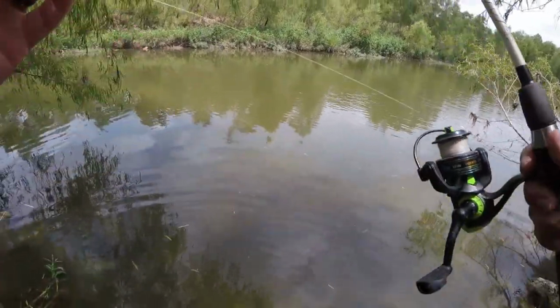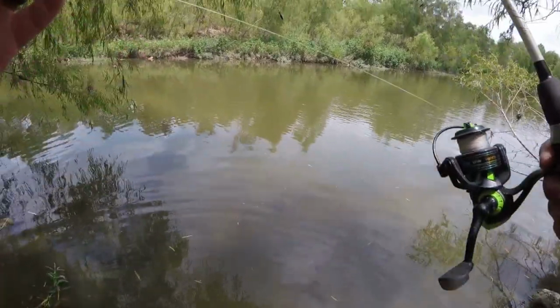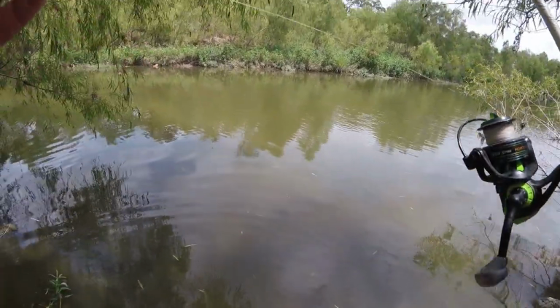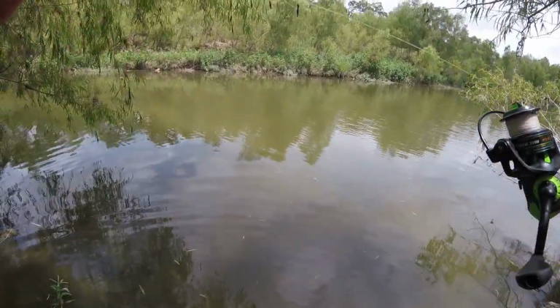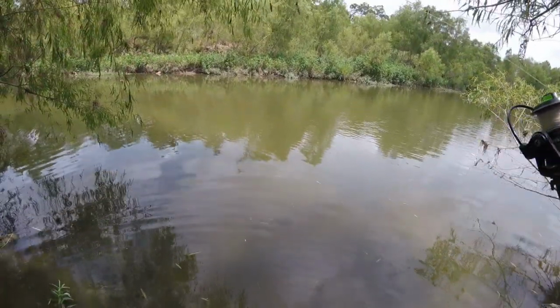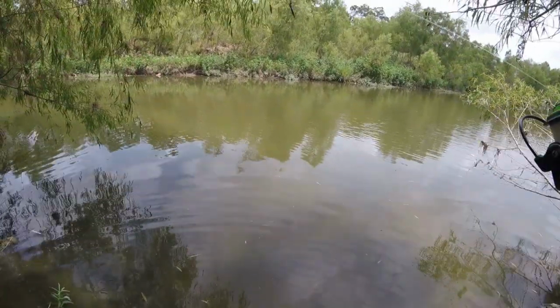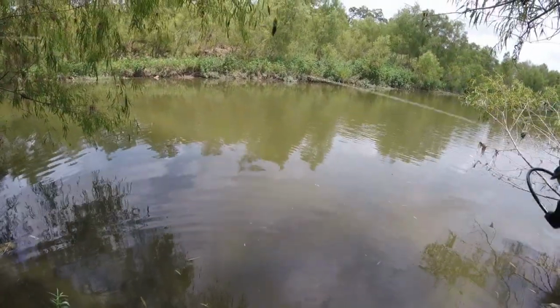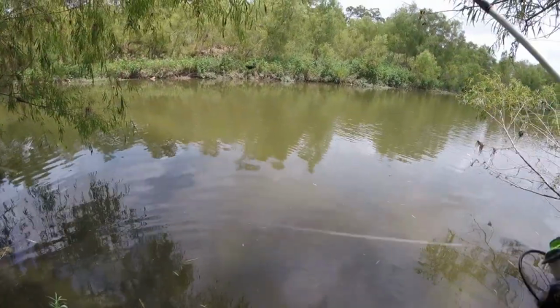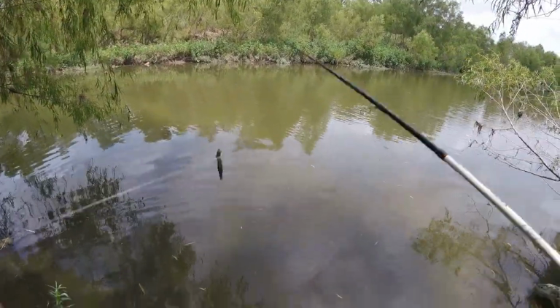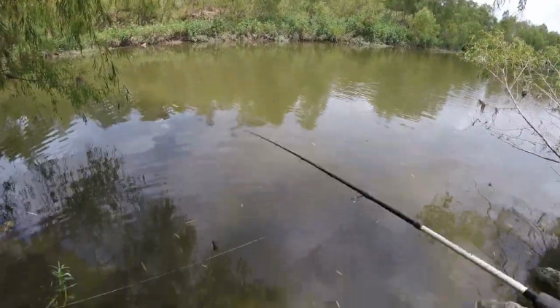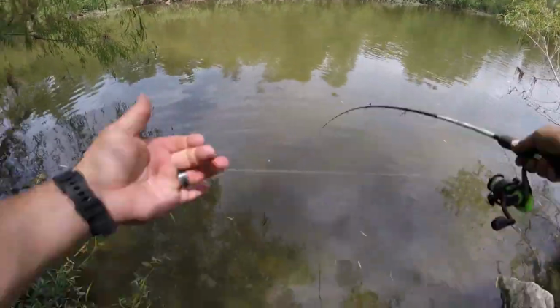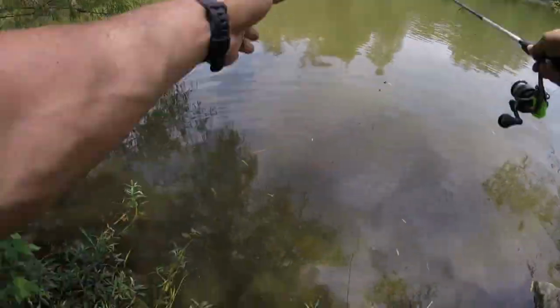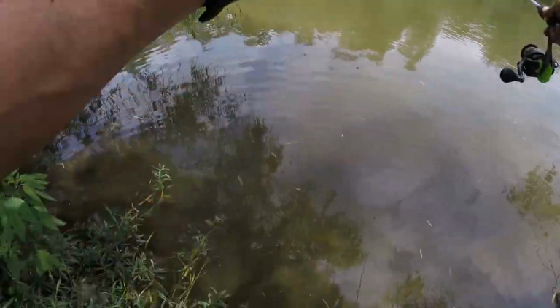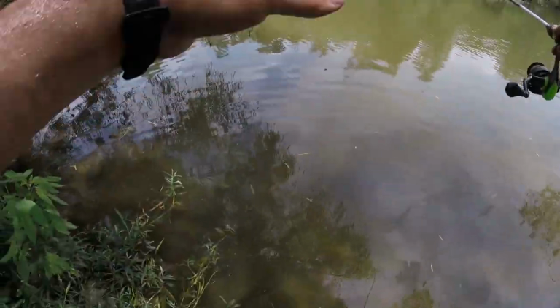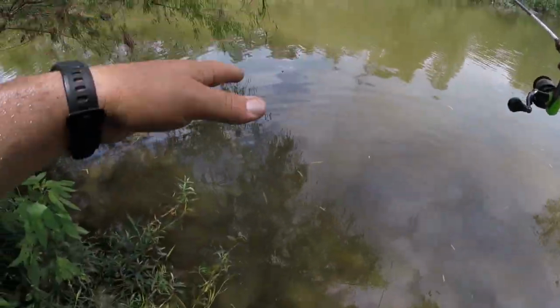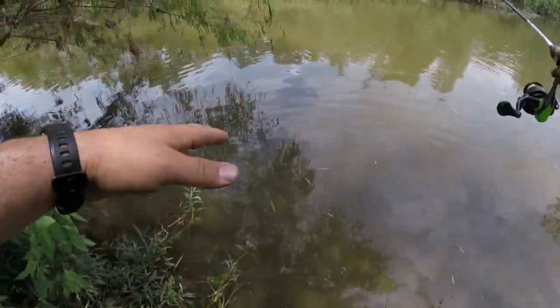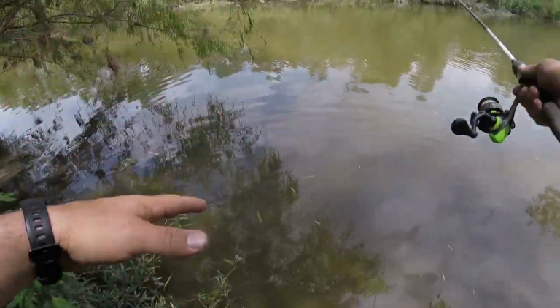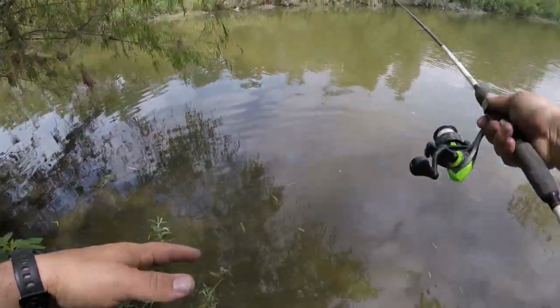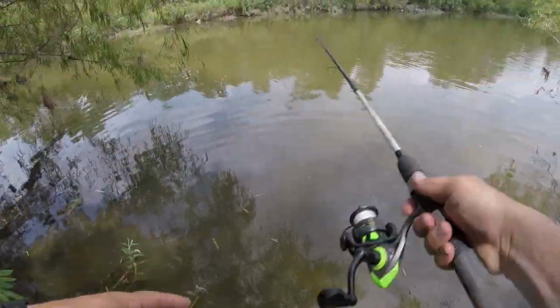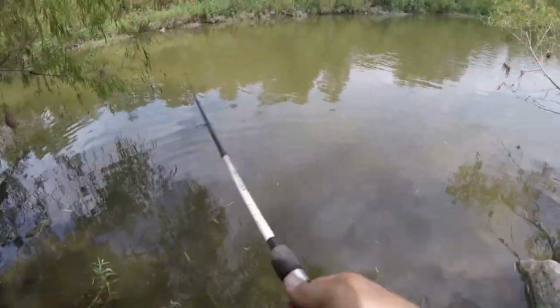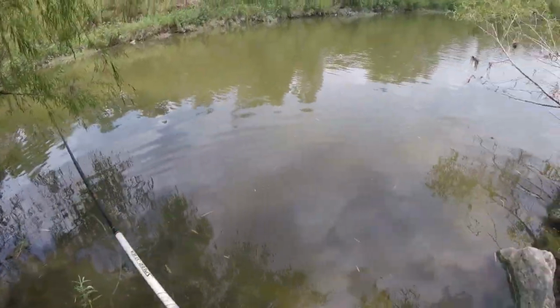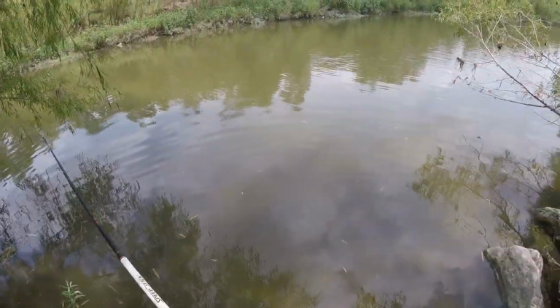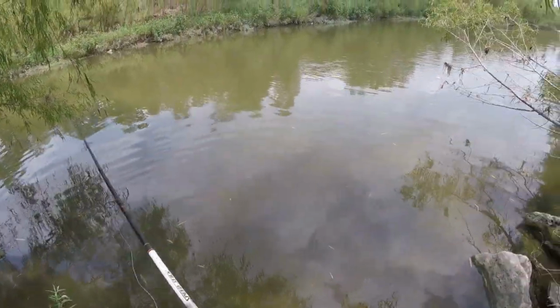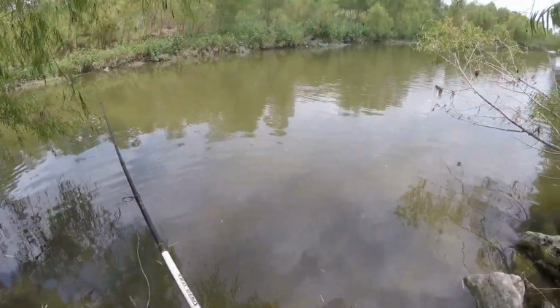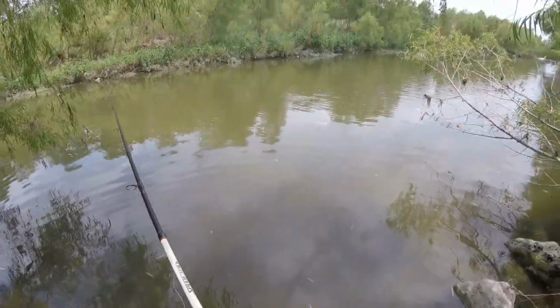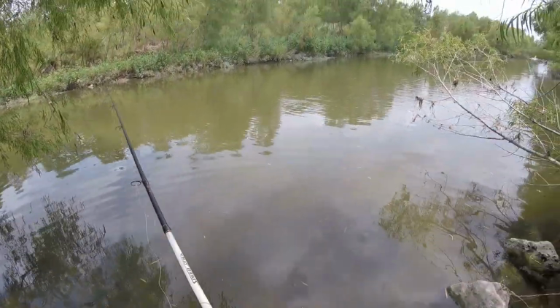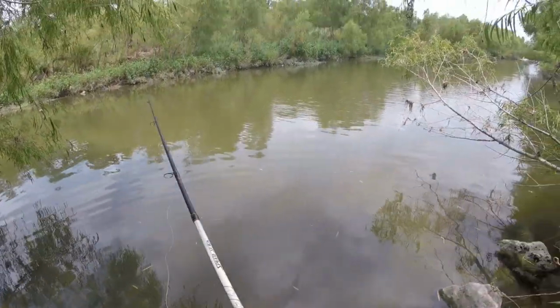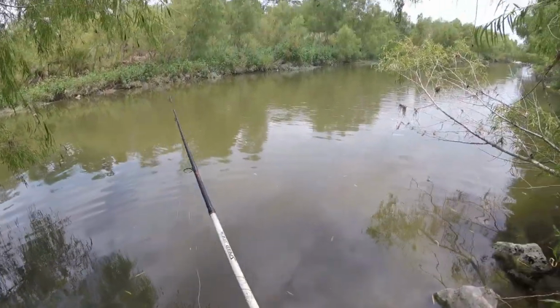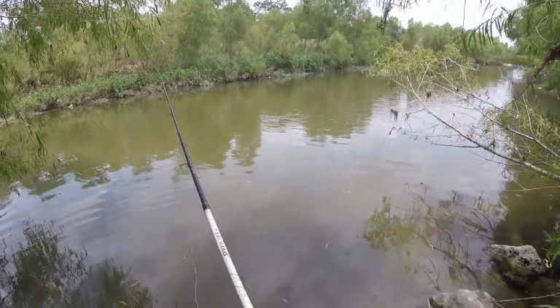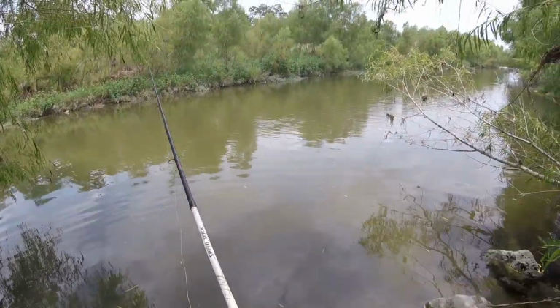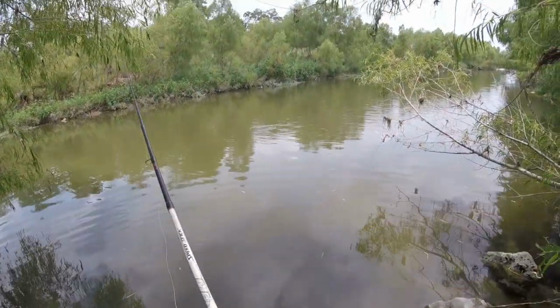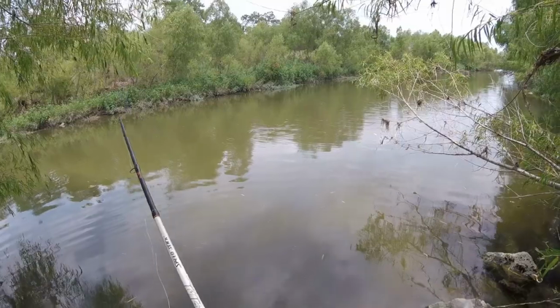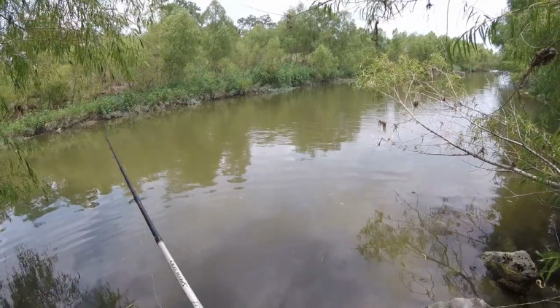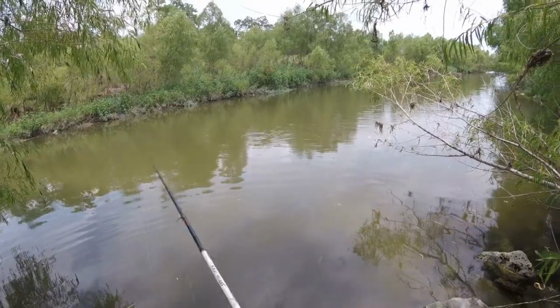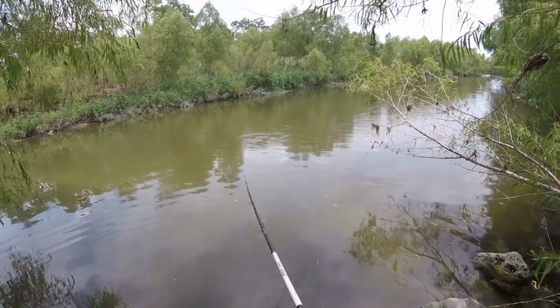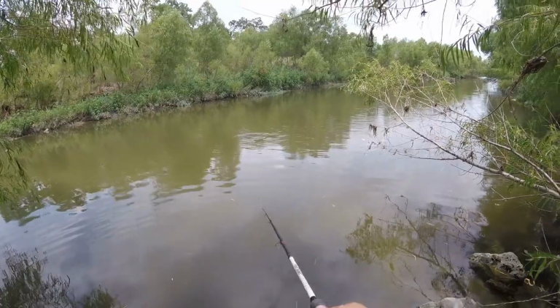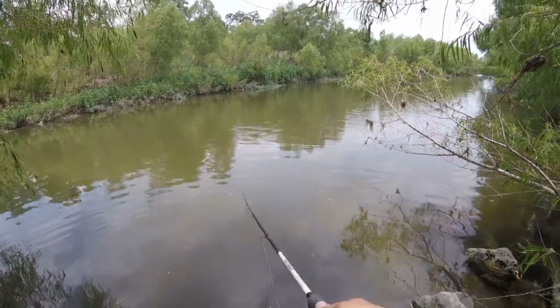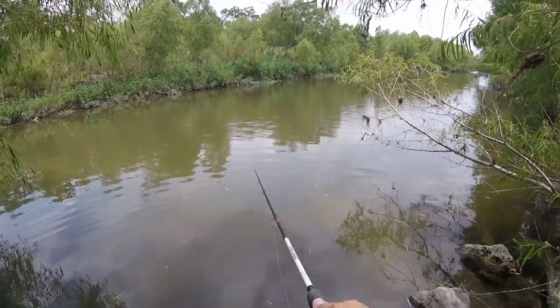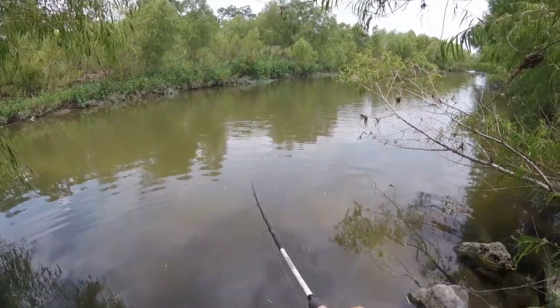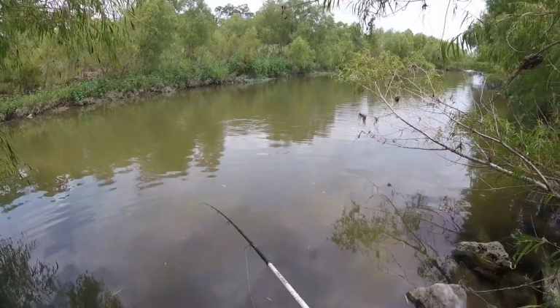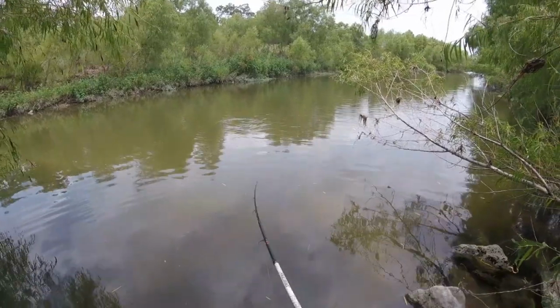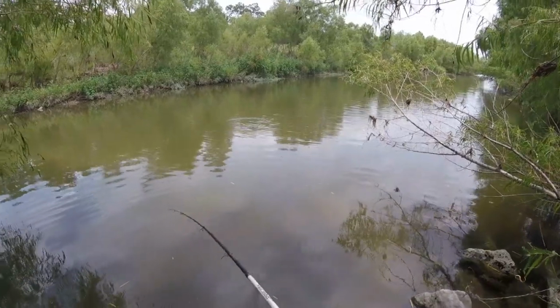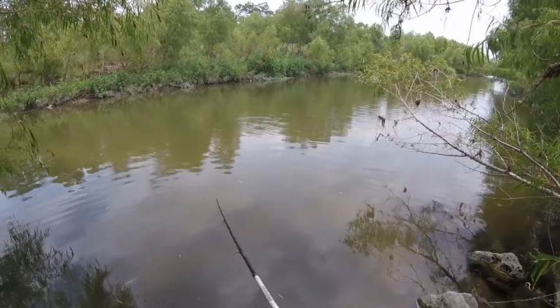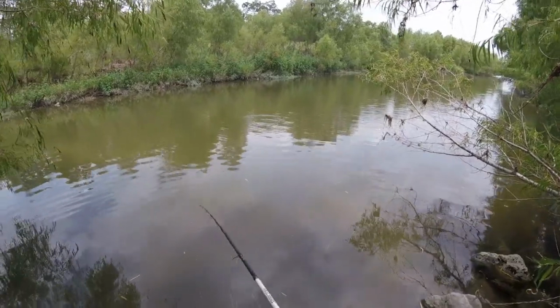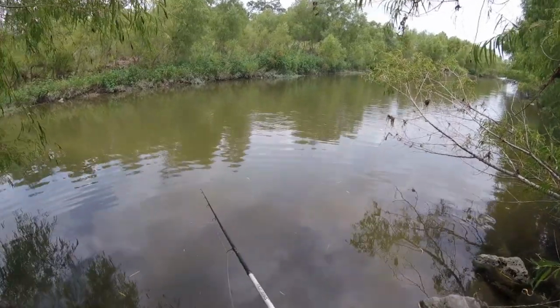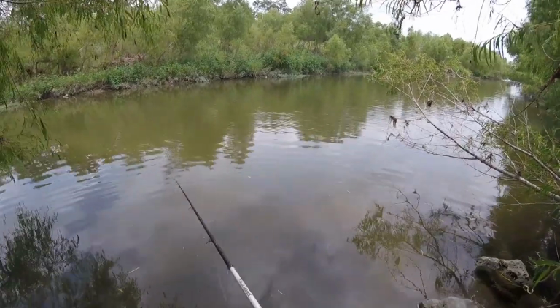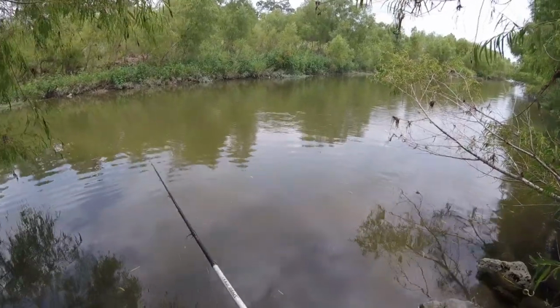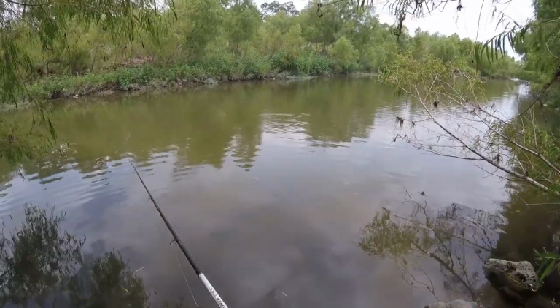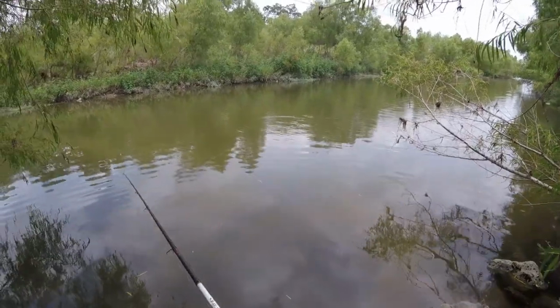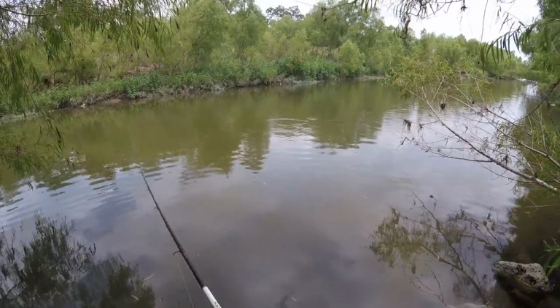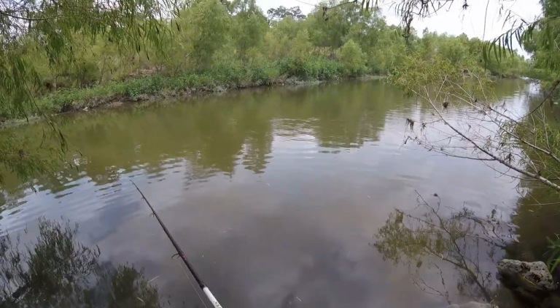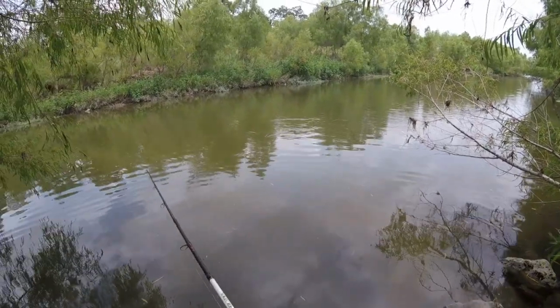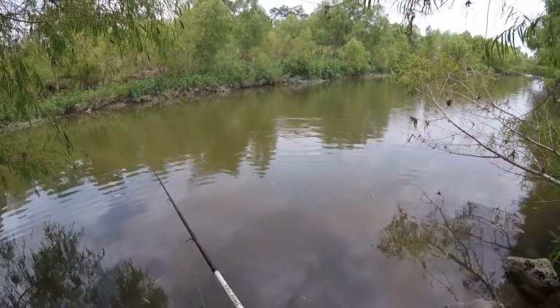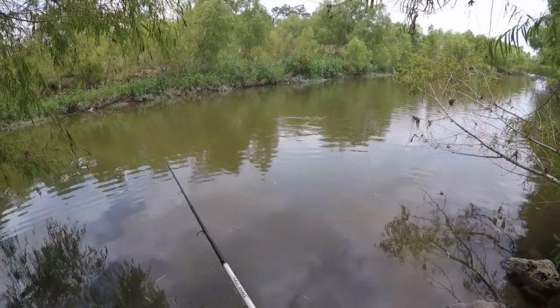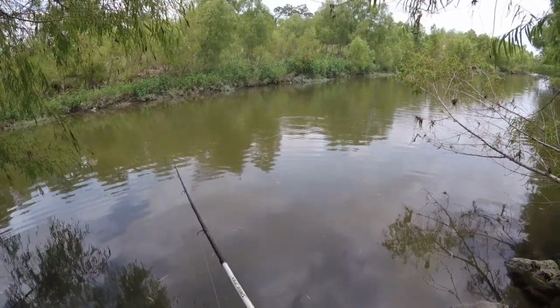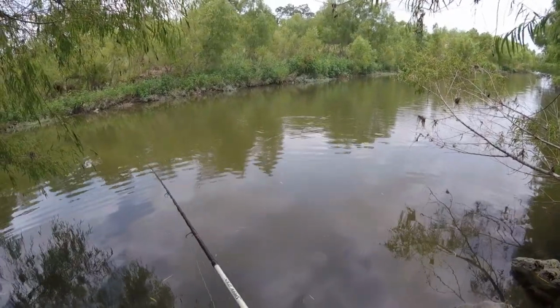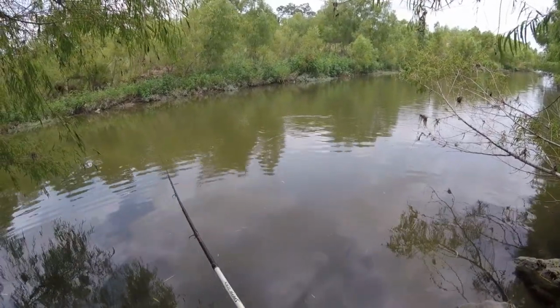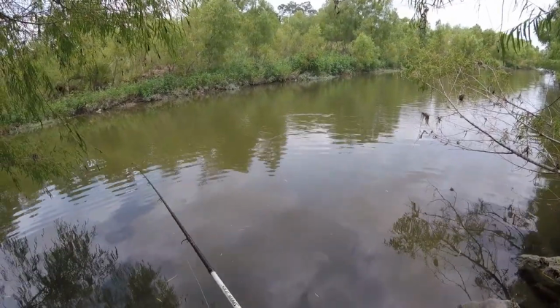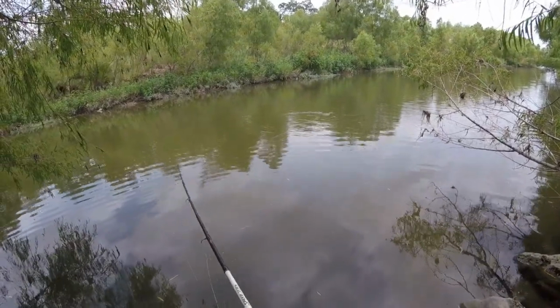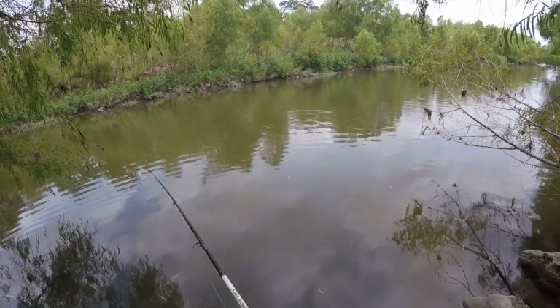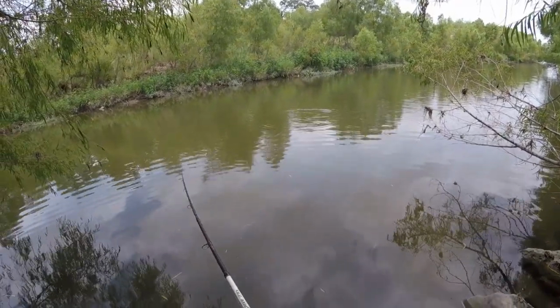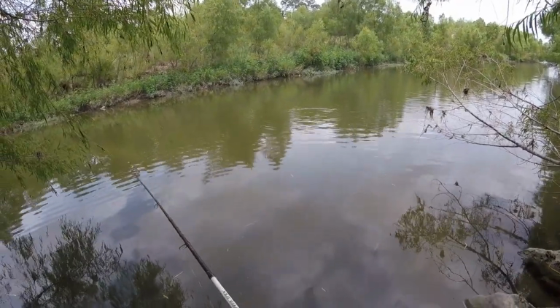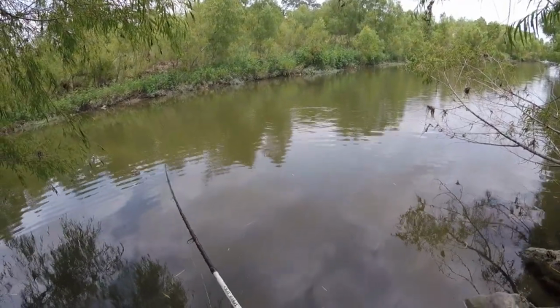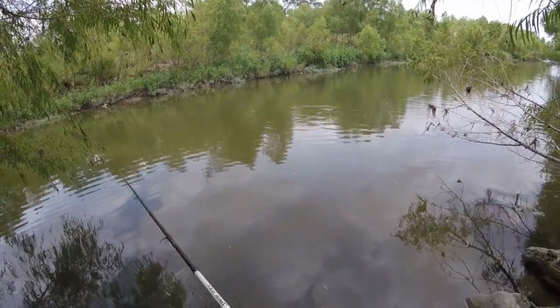That was fun. There's a bunch of chunk rock right here — there's got to be more down there.